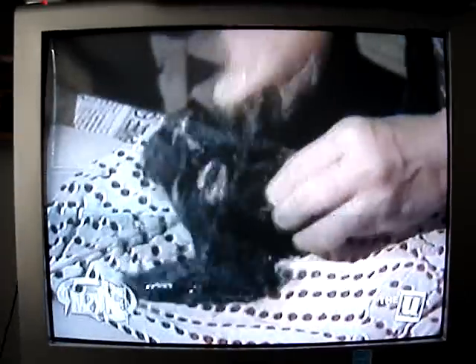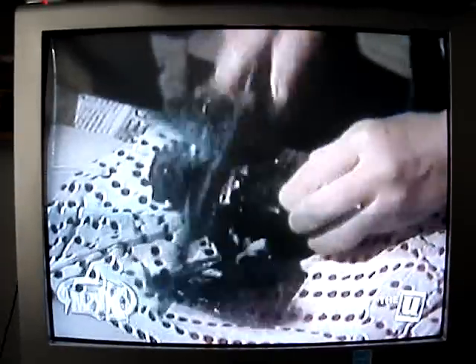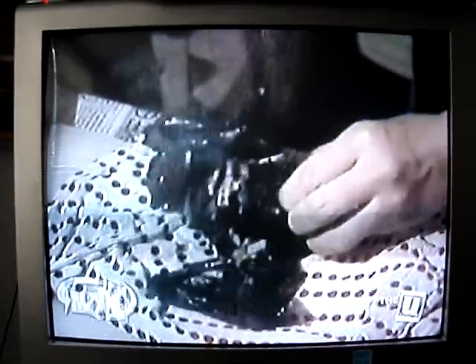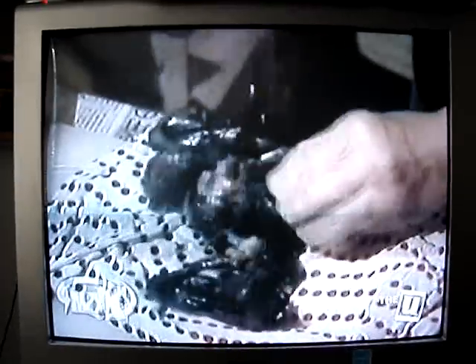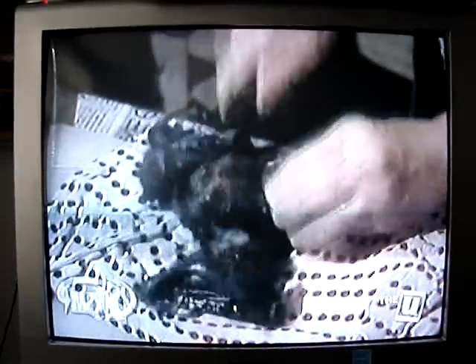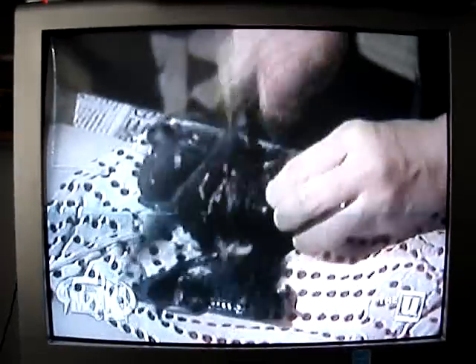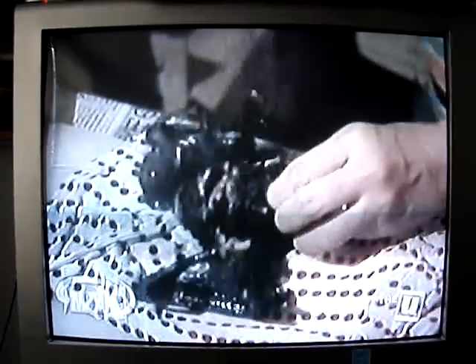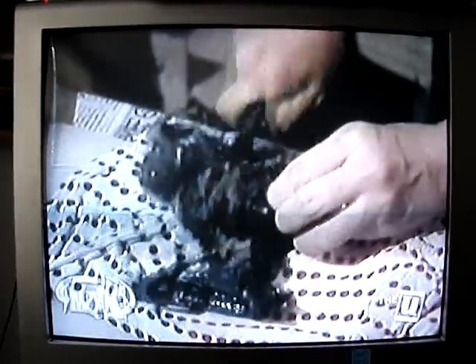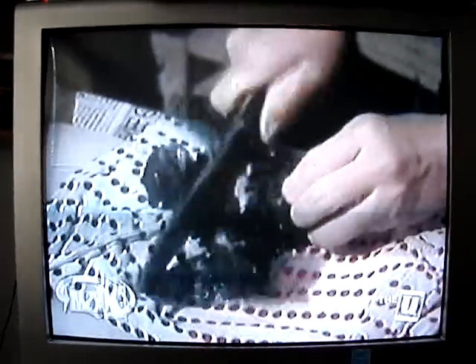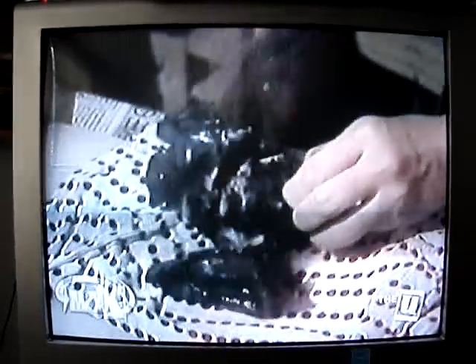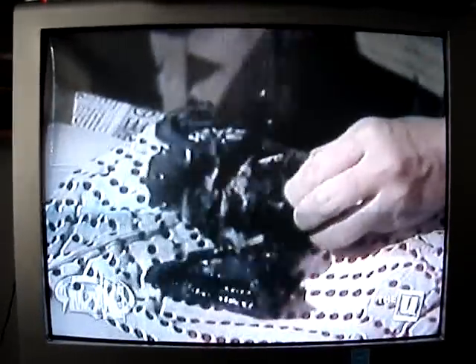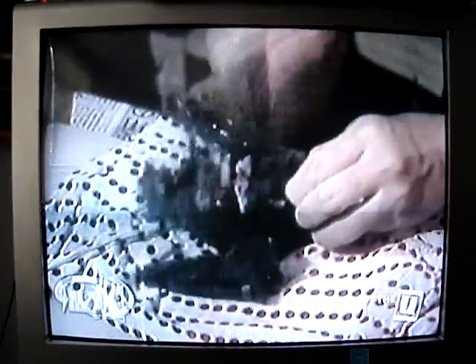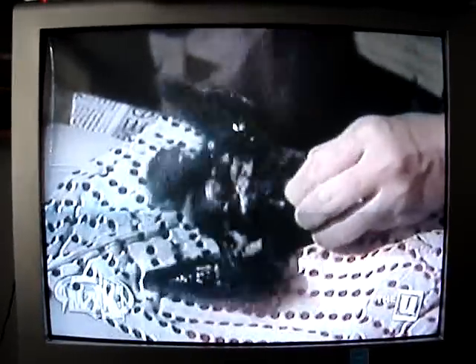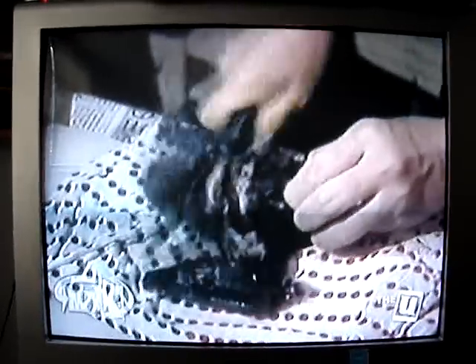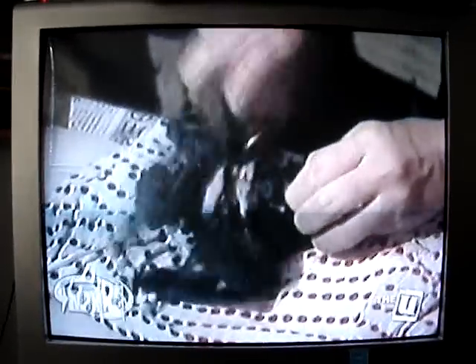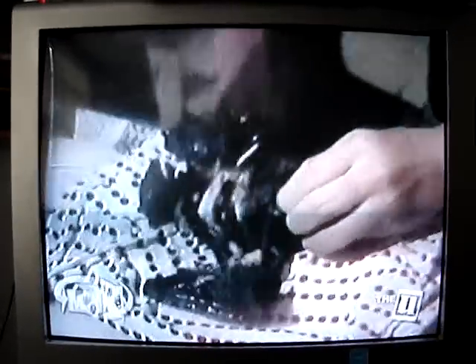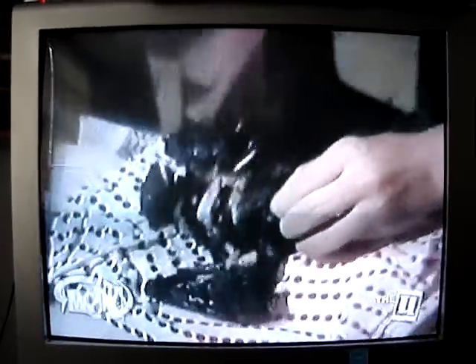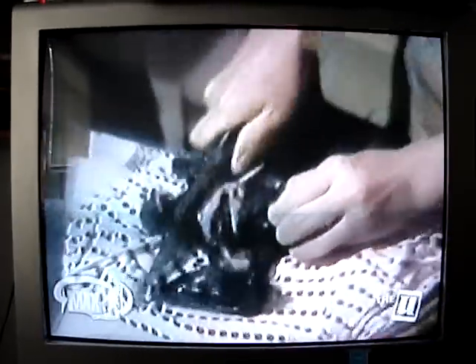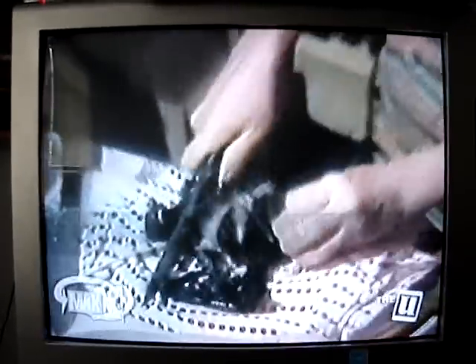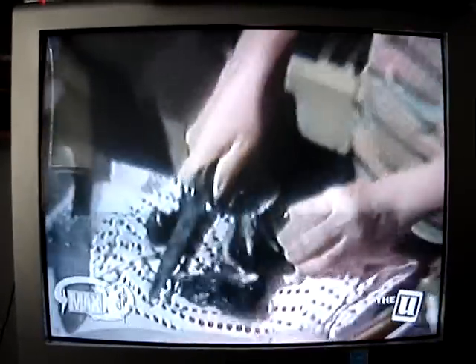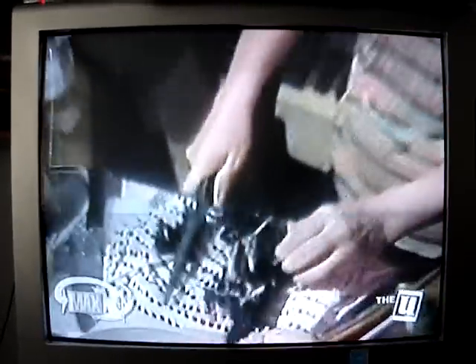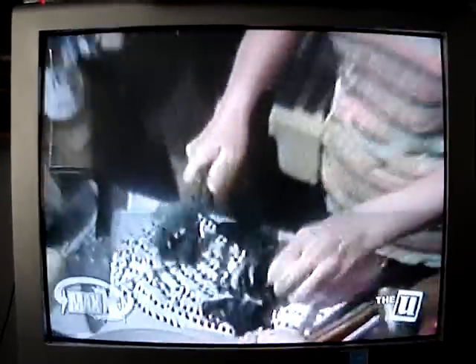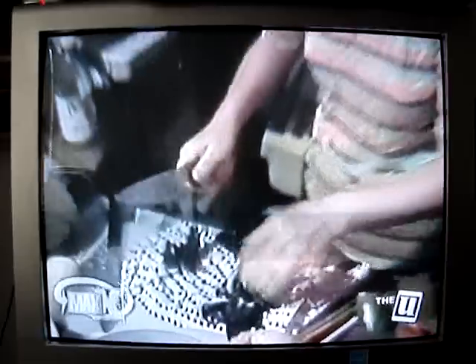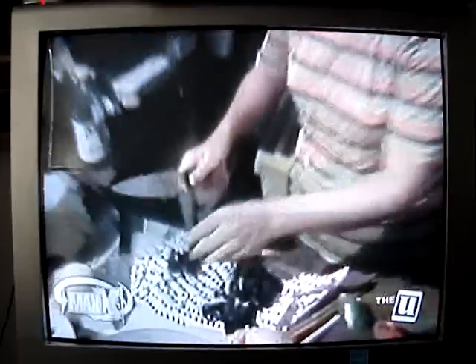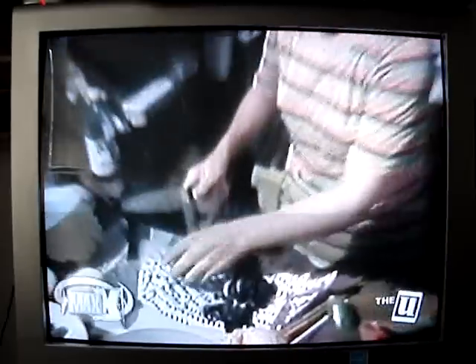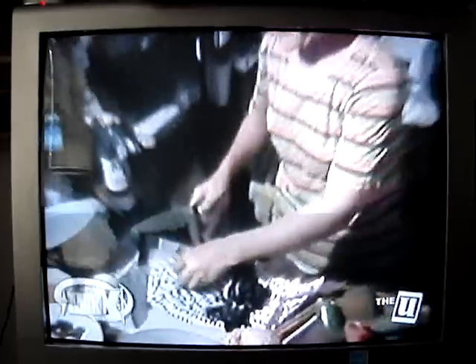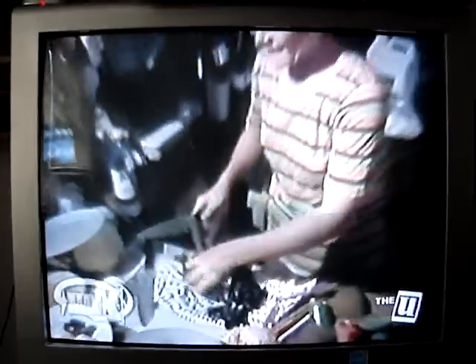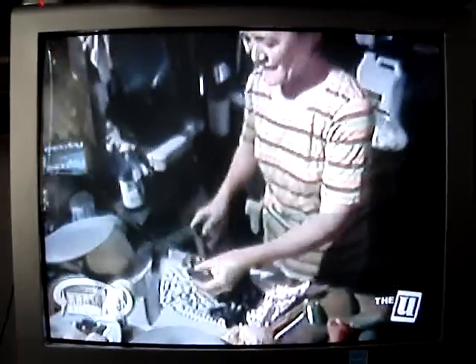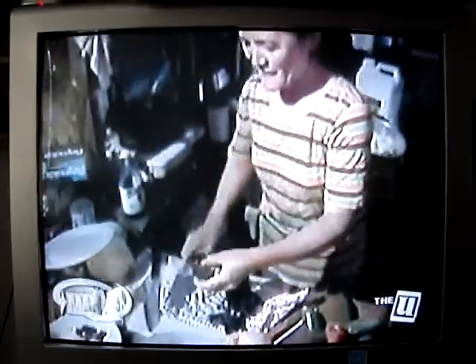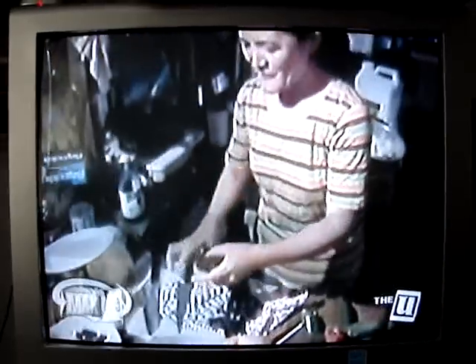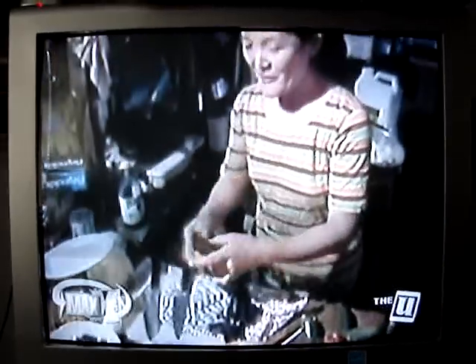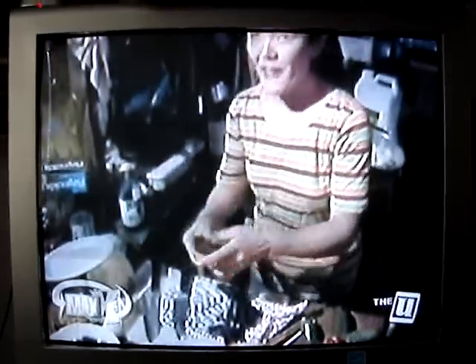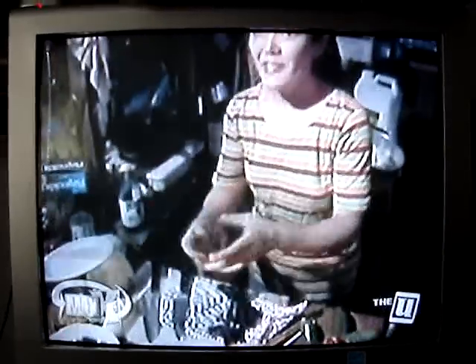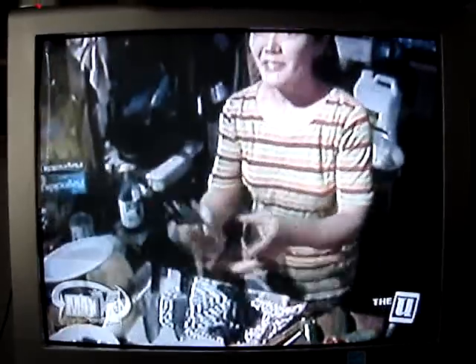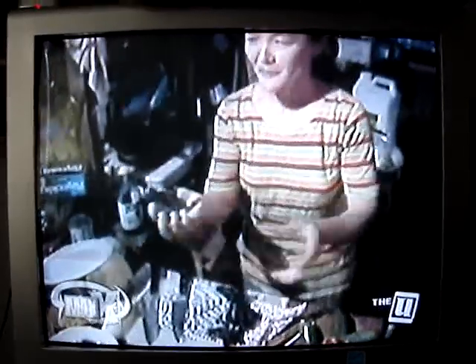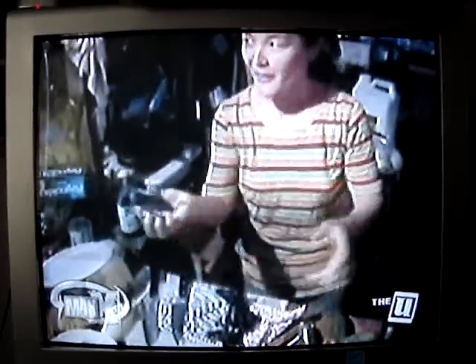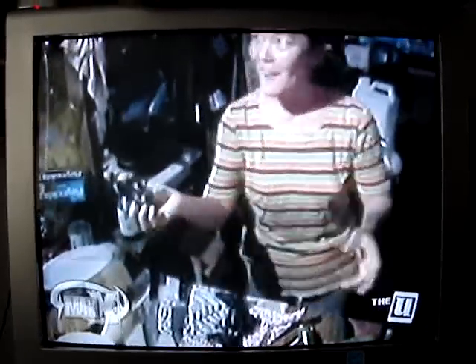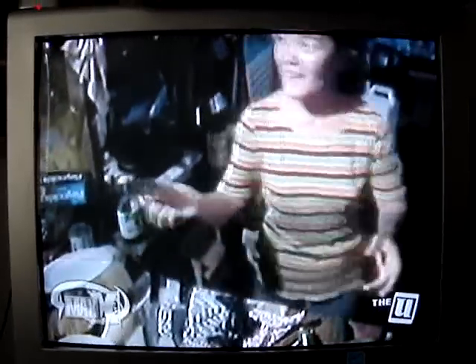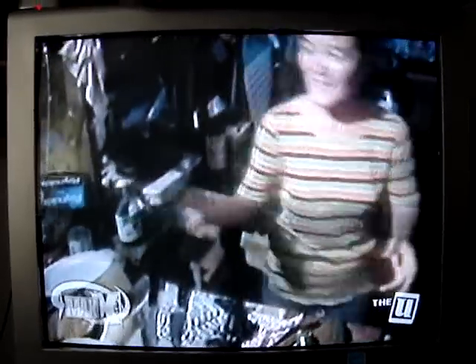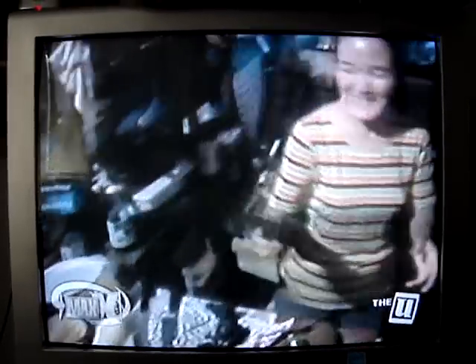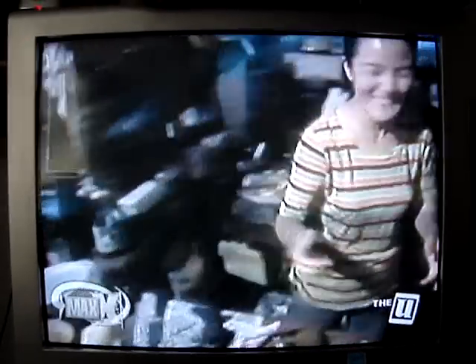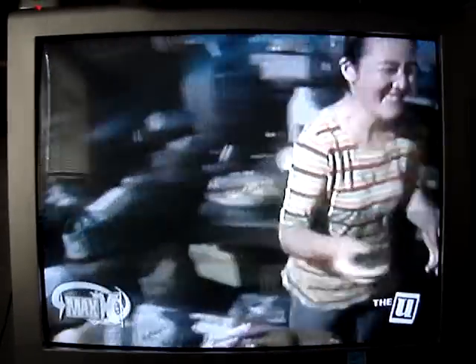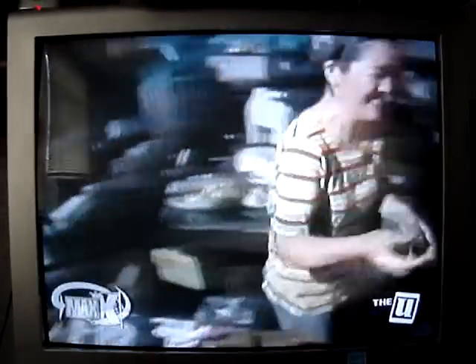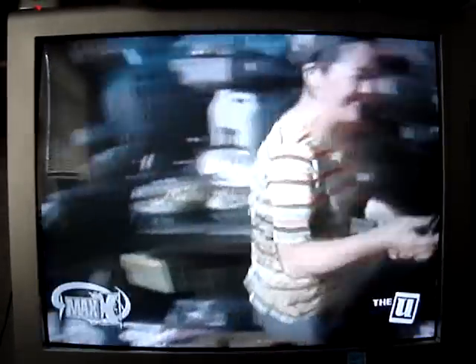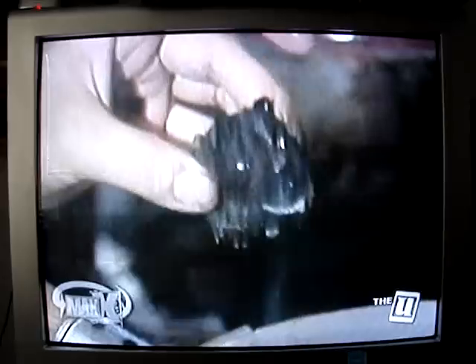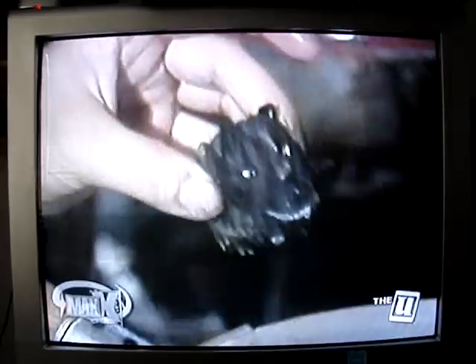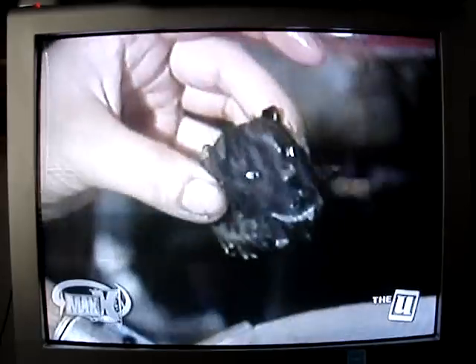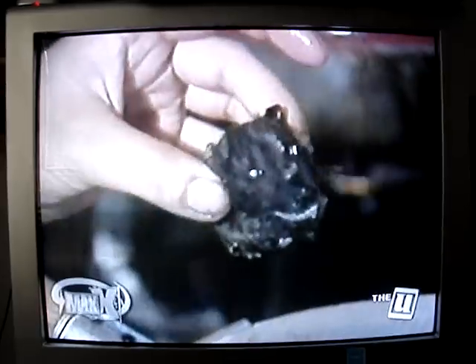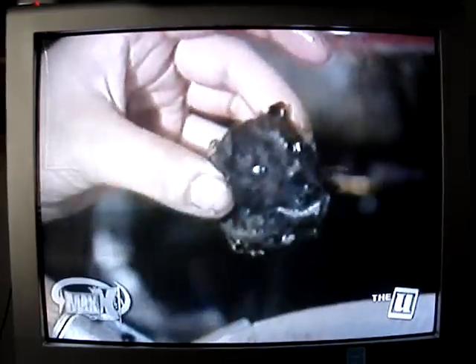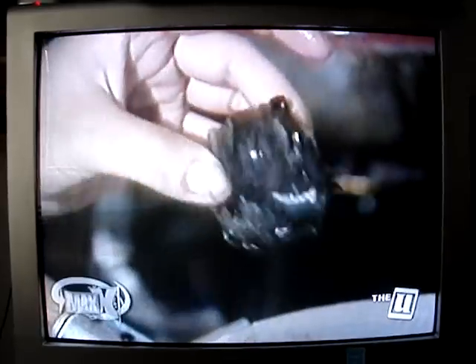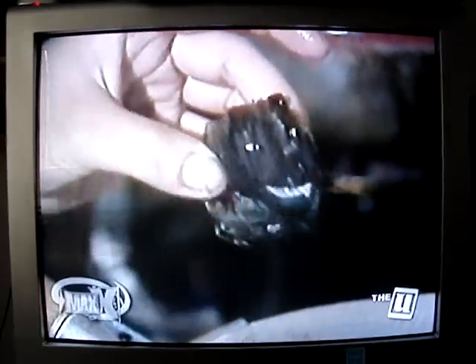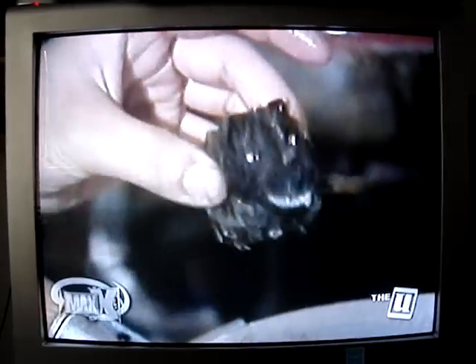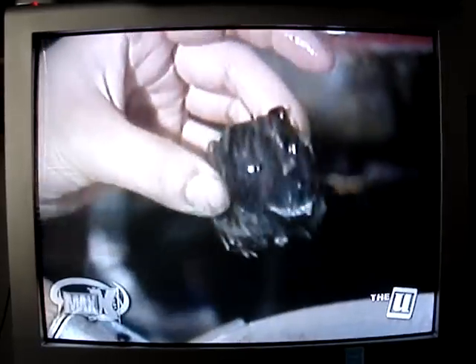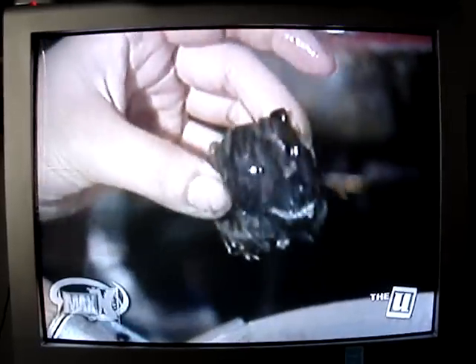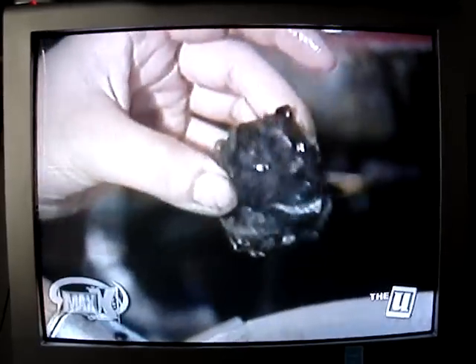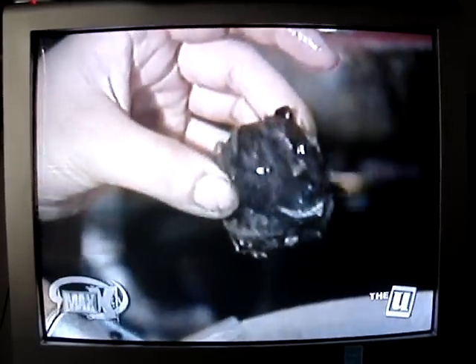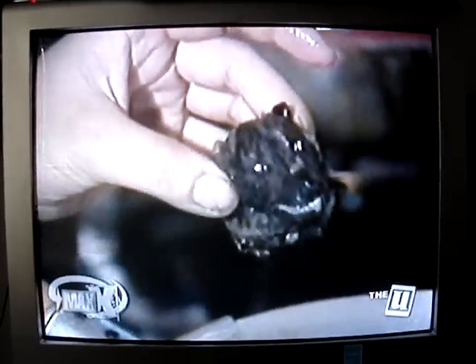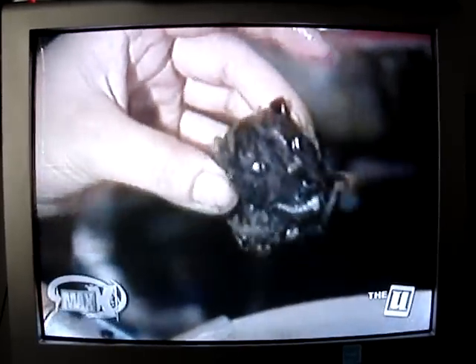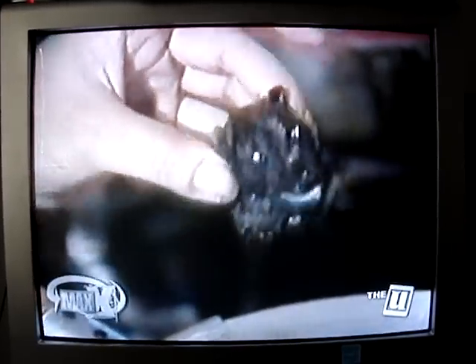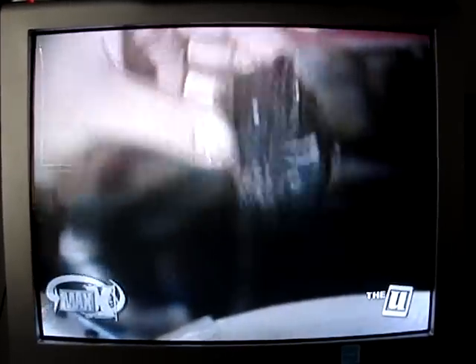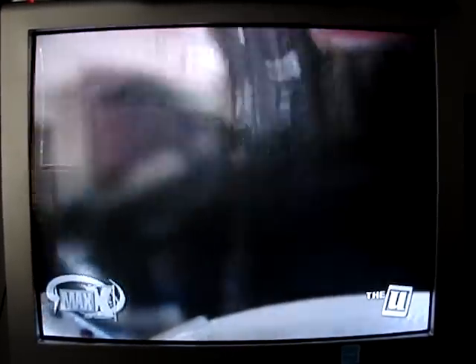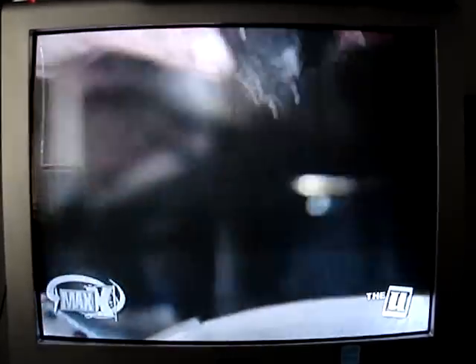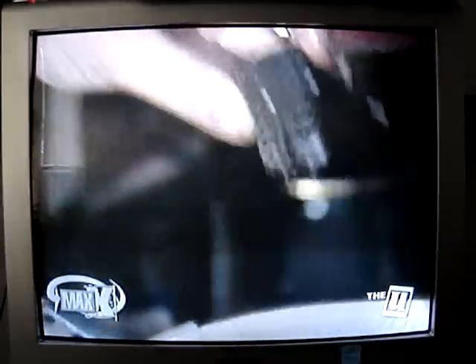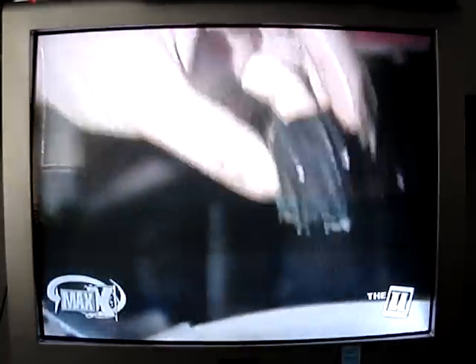Step 4: Chop bat into bite-sized pieces. Save the head for your mother-in-law — score big points.